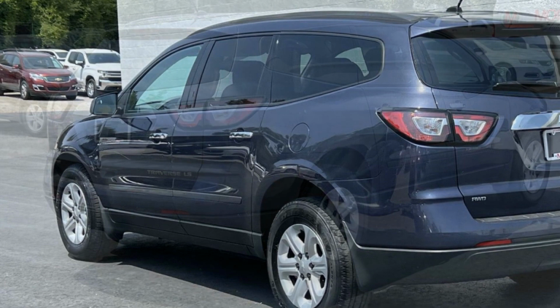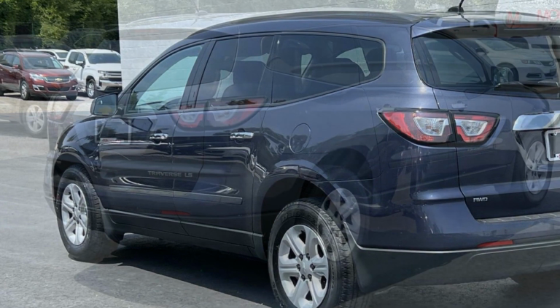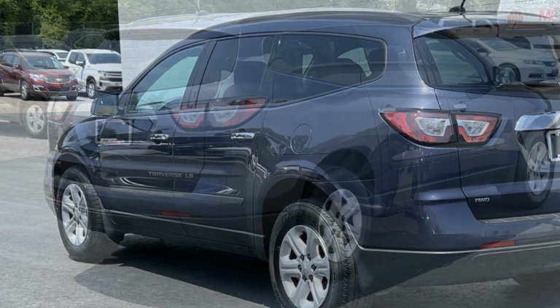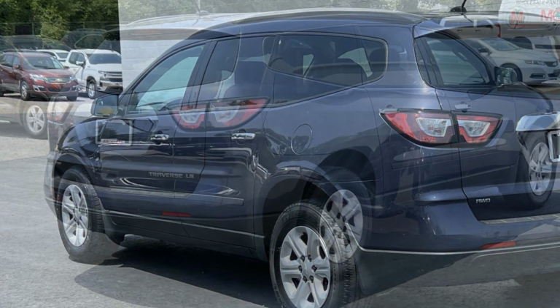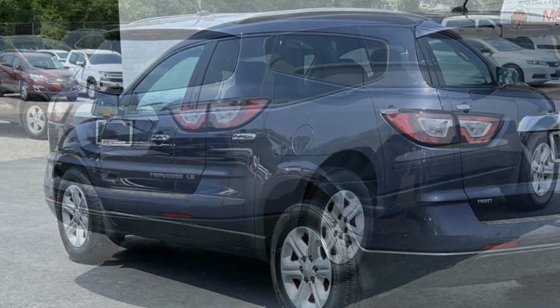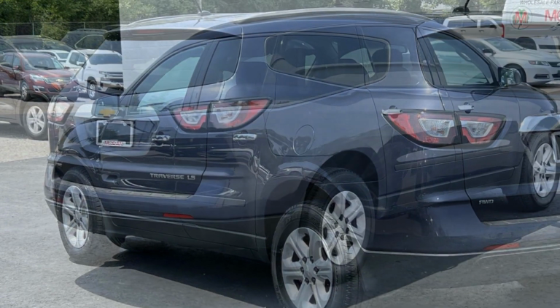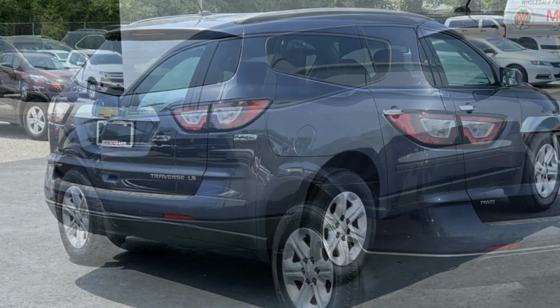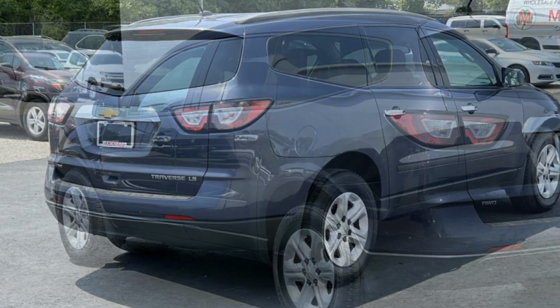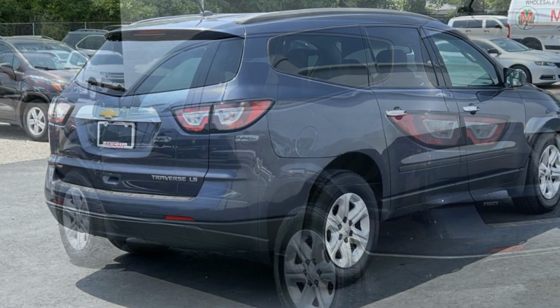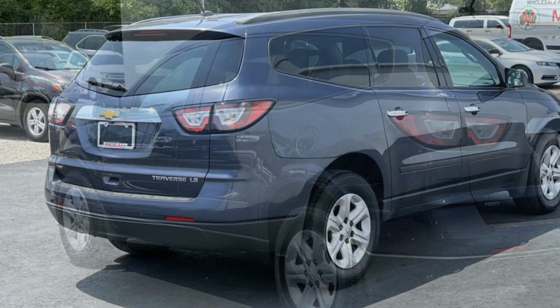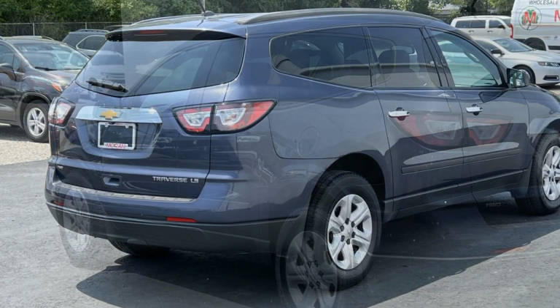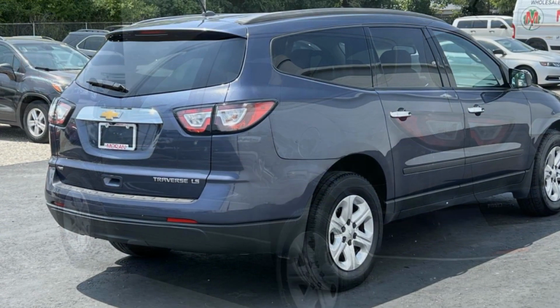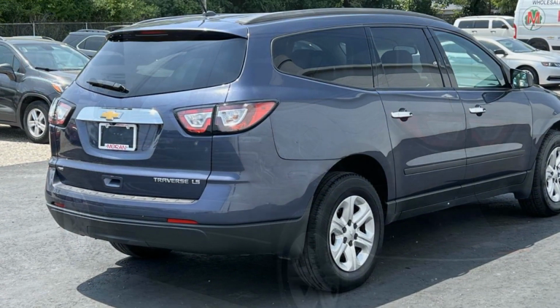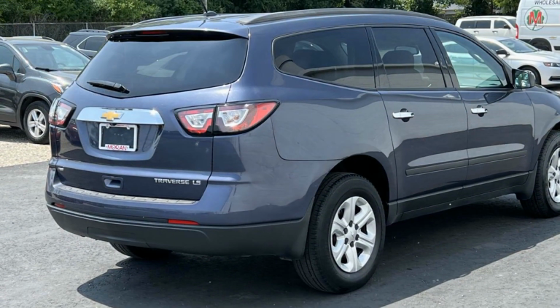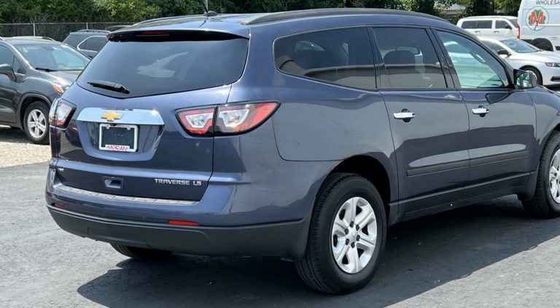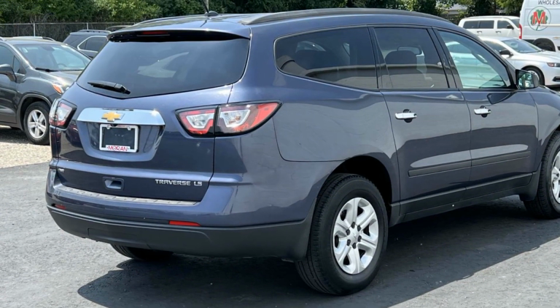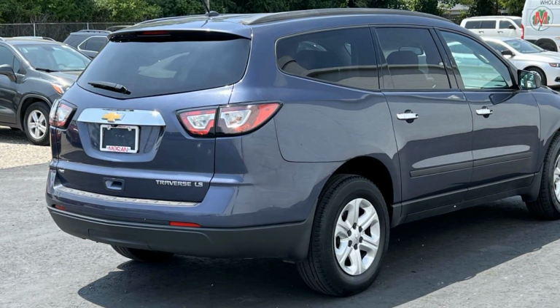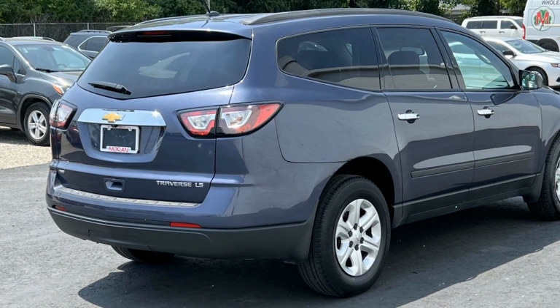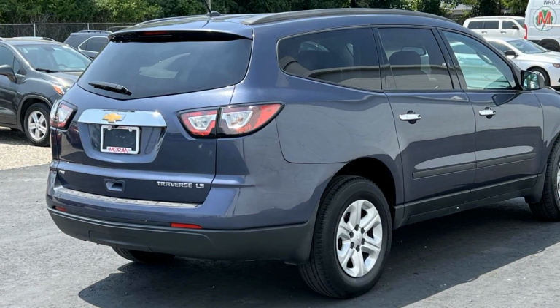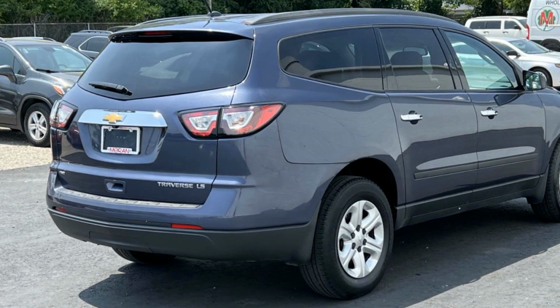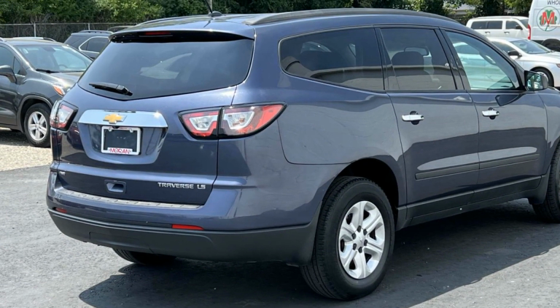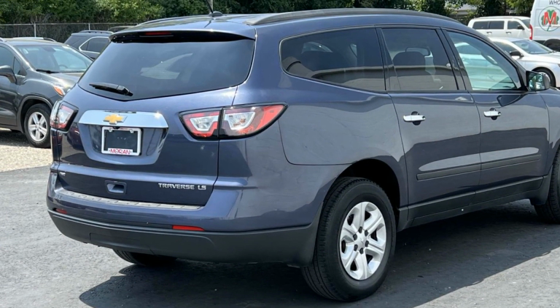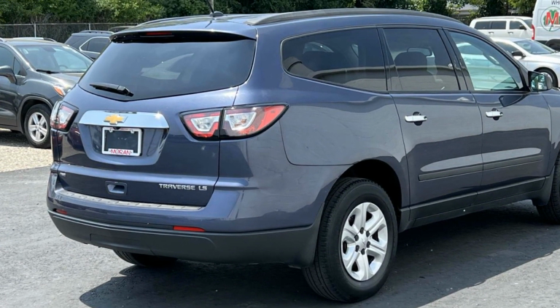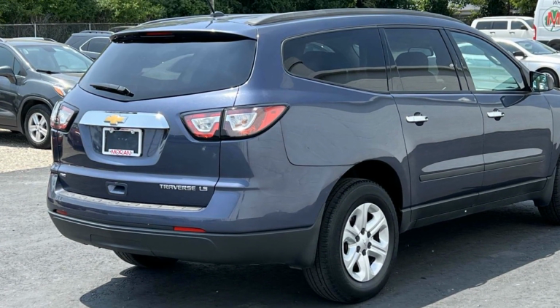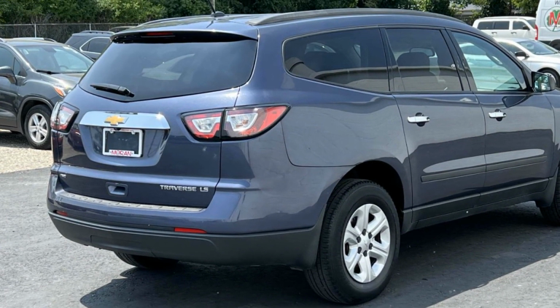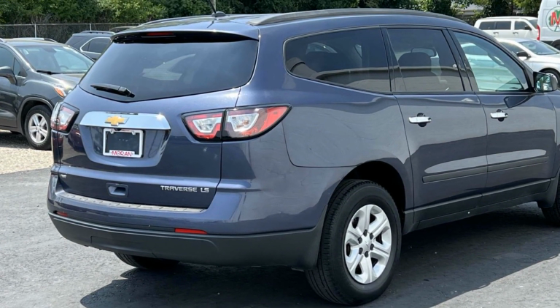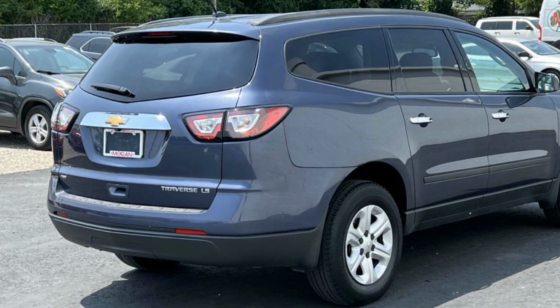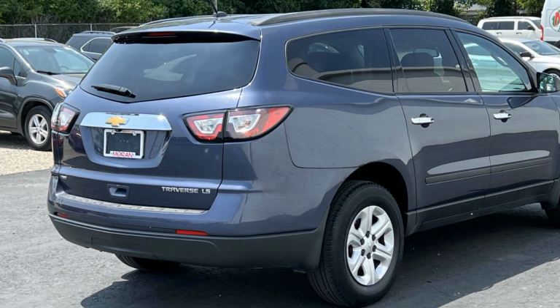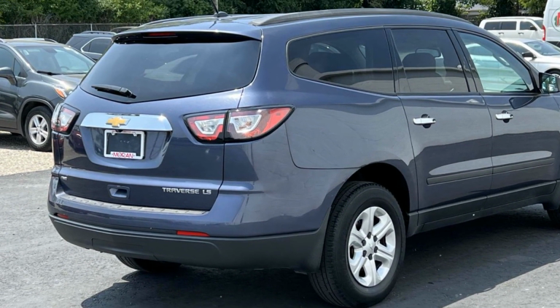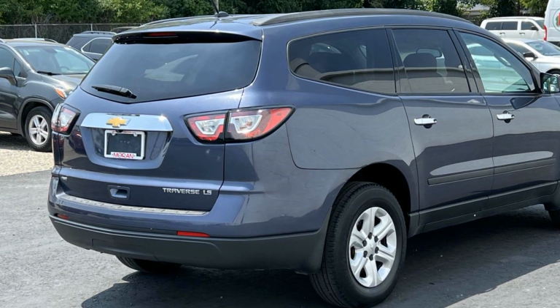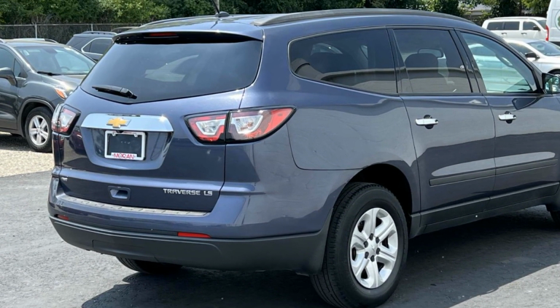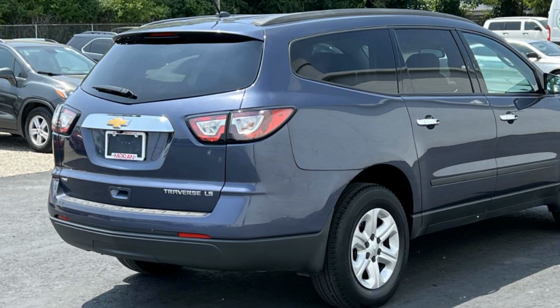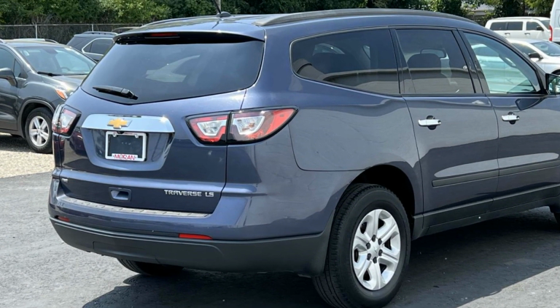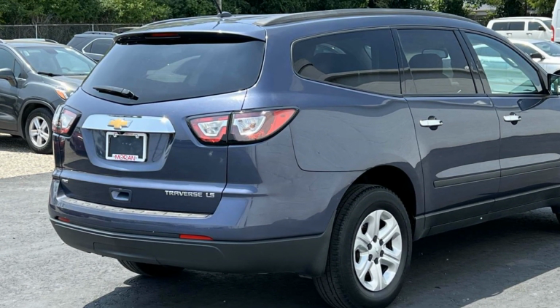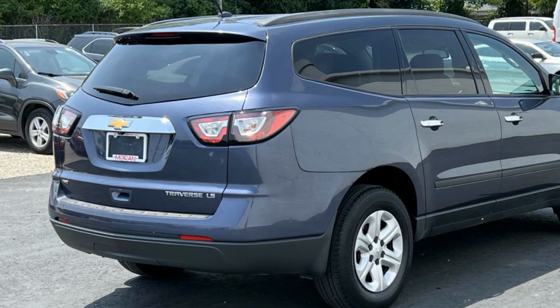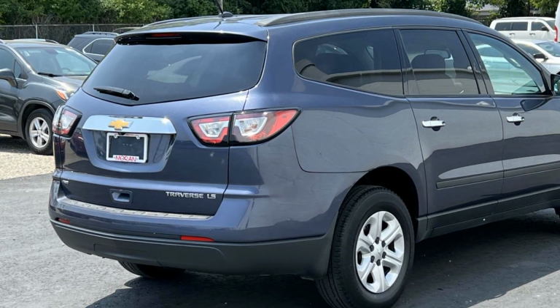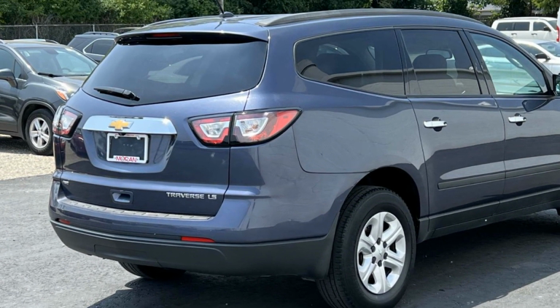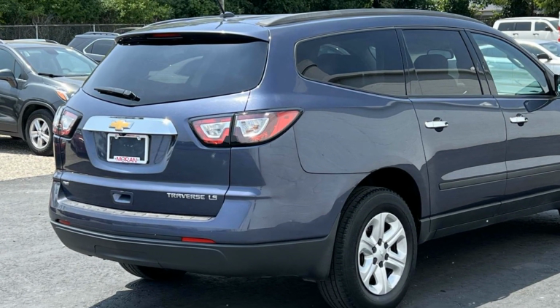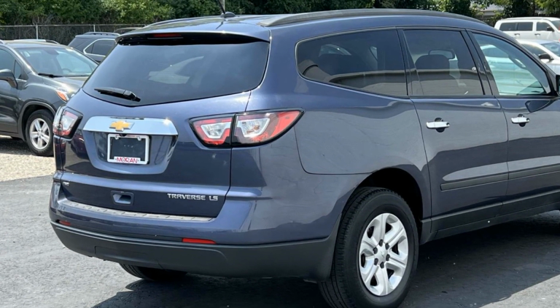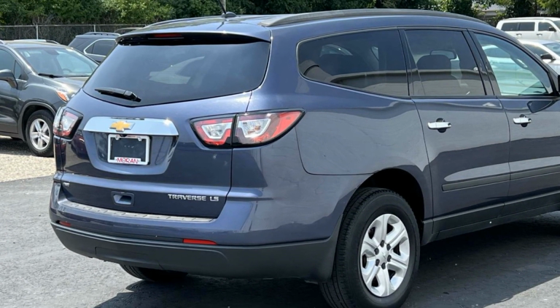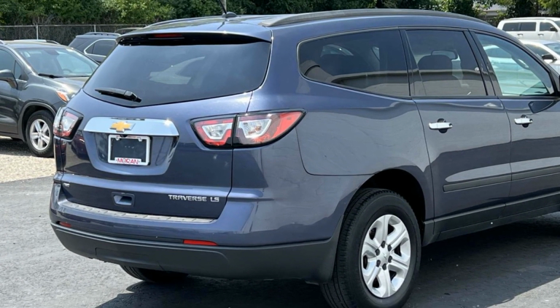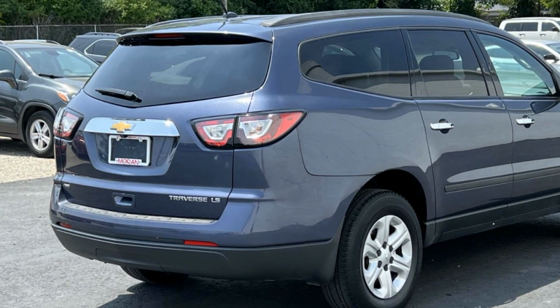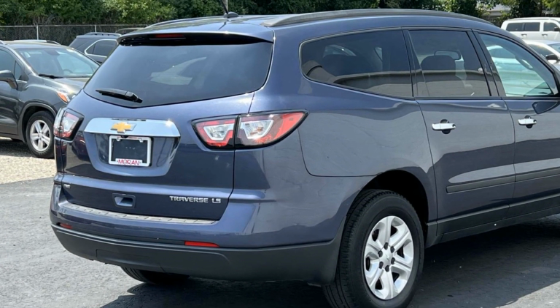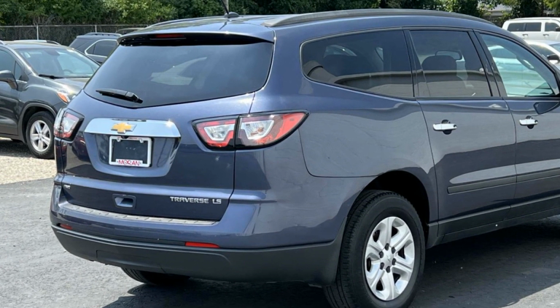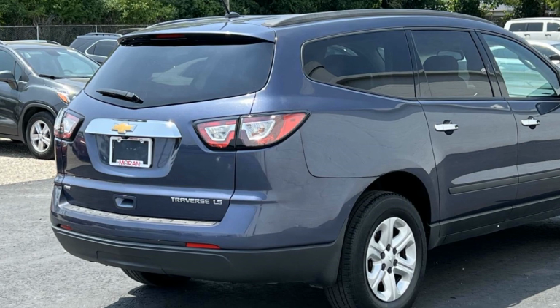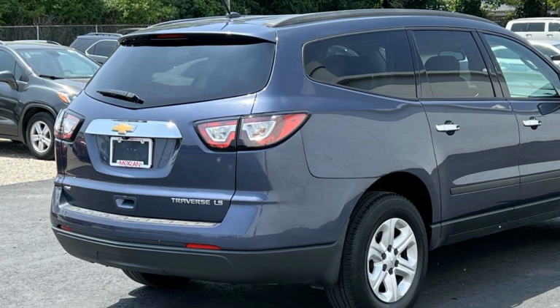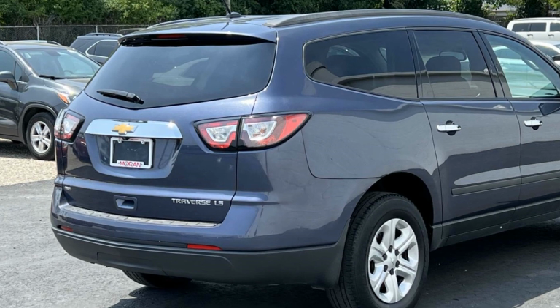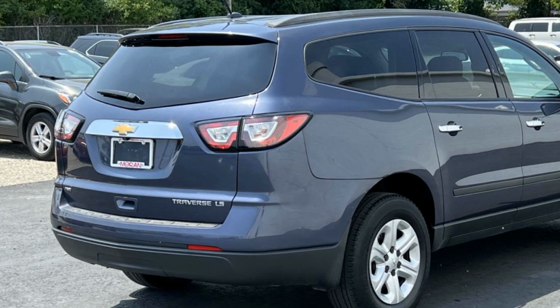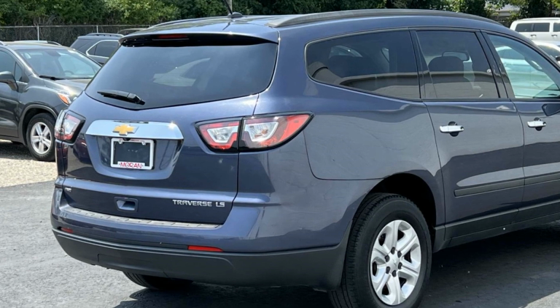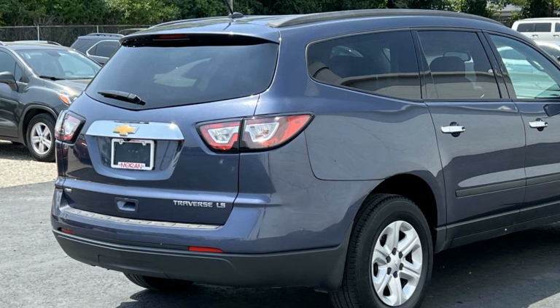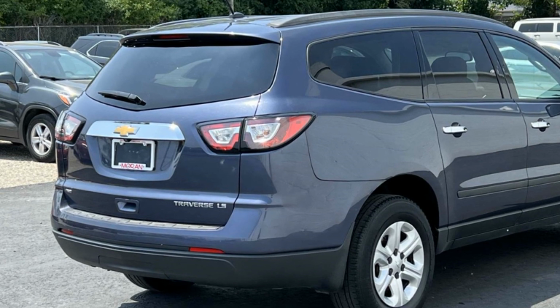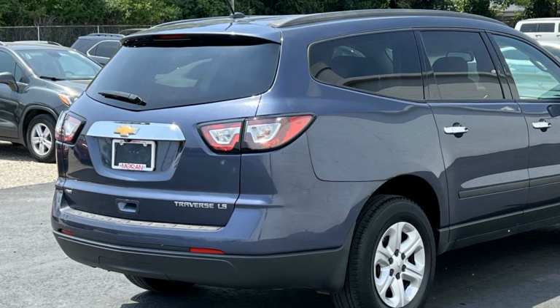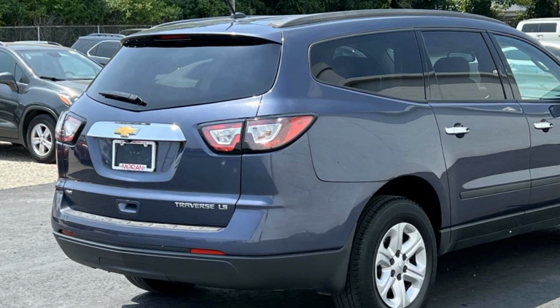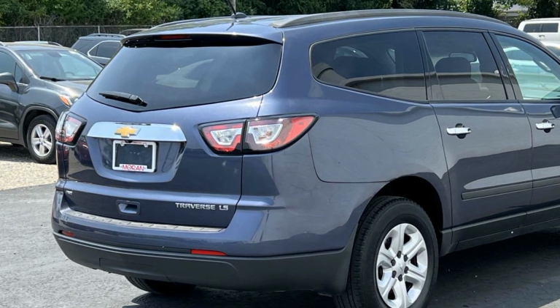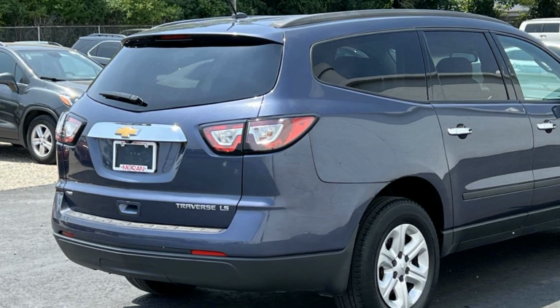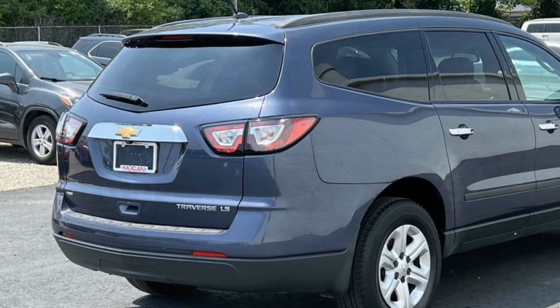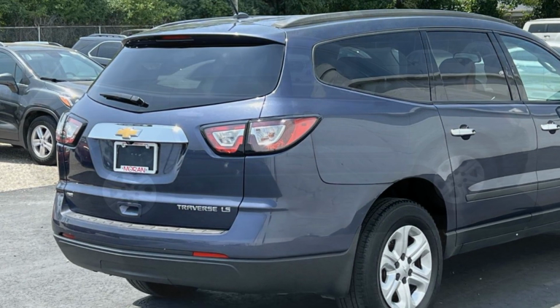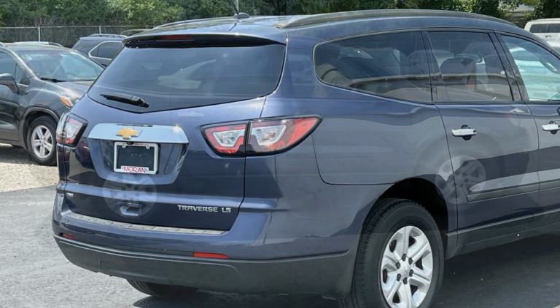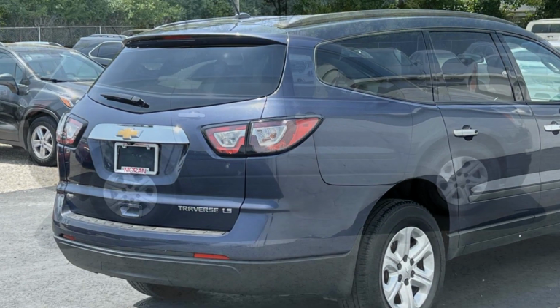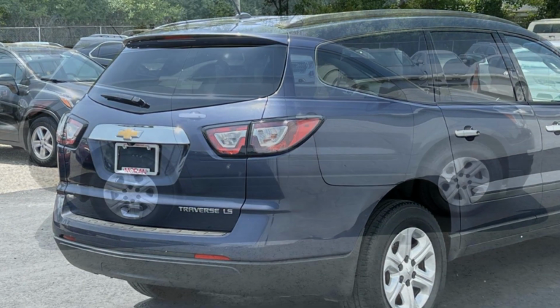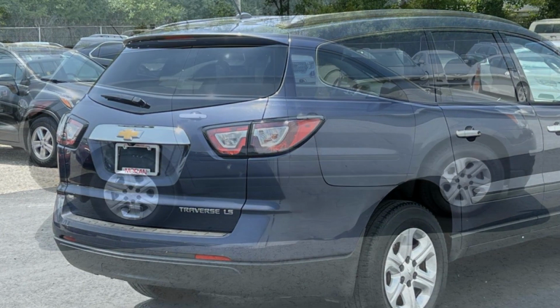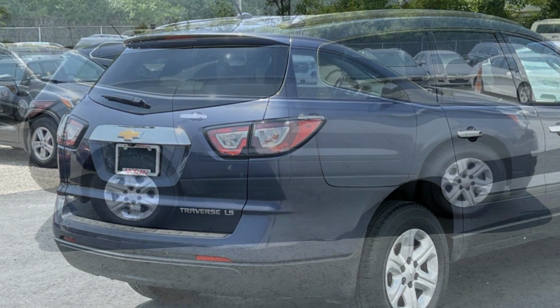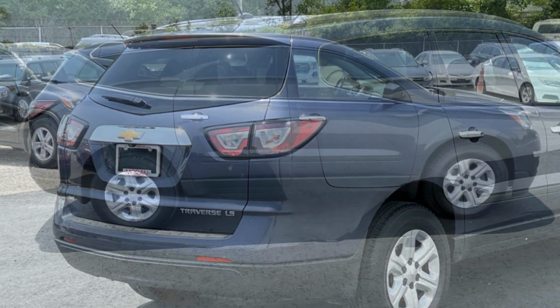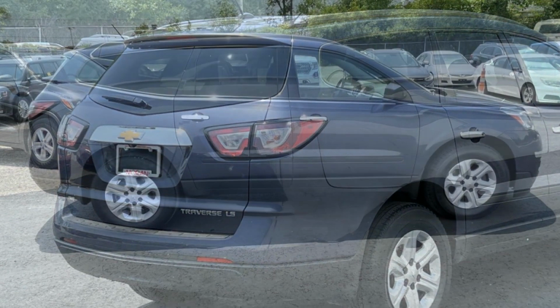Rear spoiler, keyless entry, front bucket seats. Get pre-approved now and make this your next vehicle.